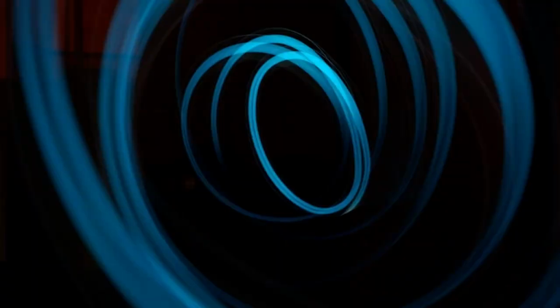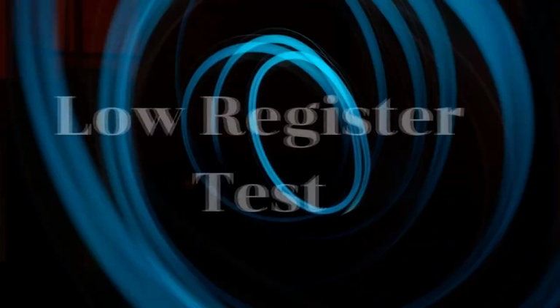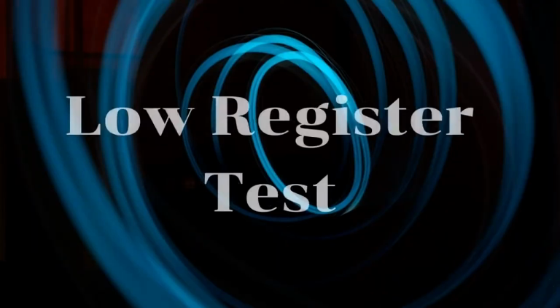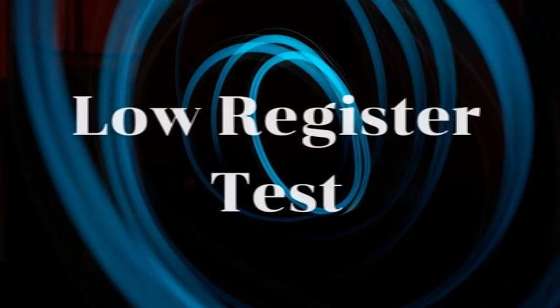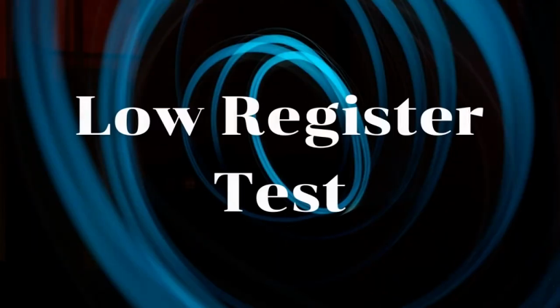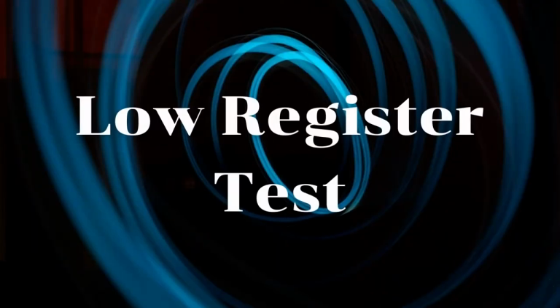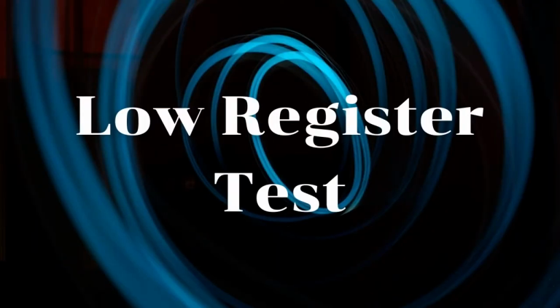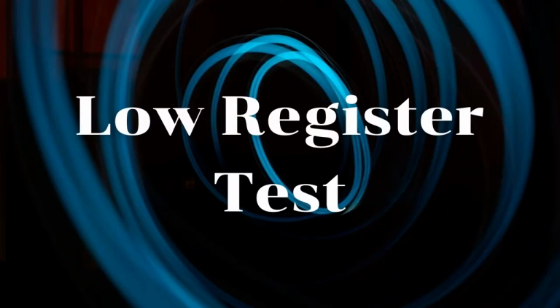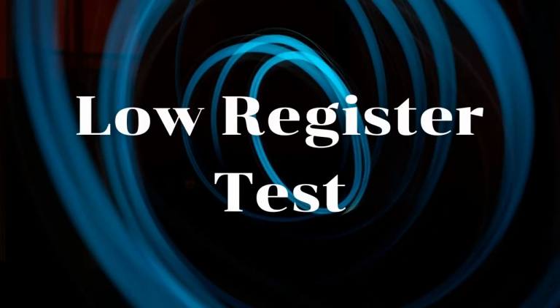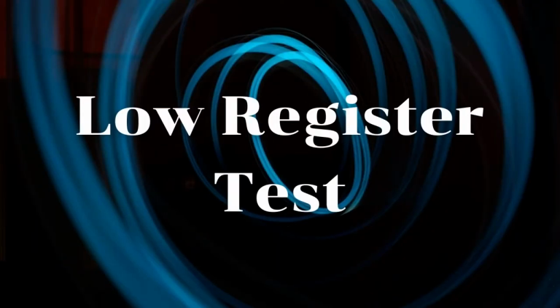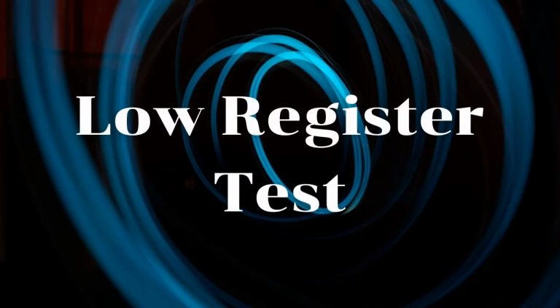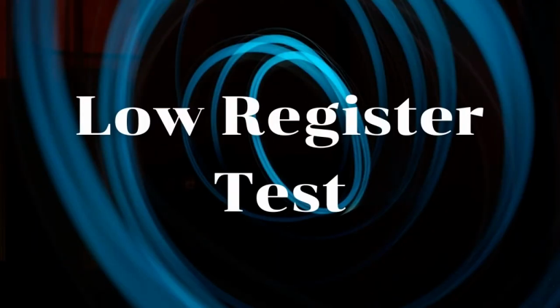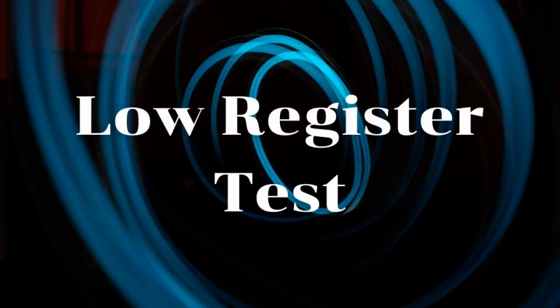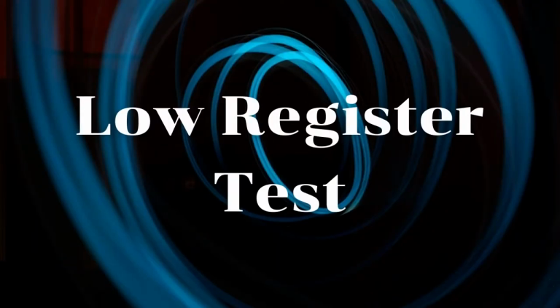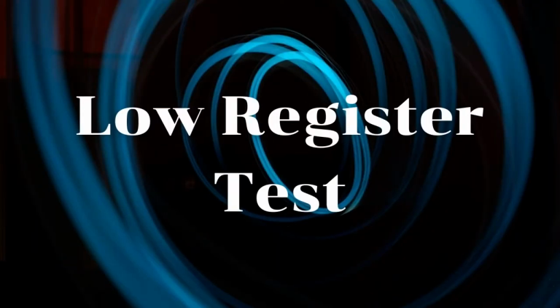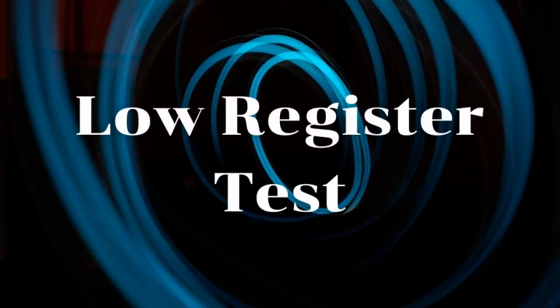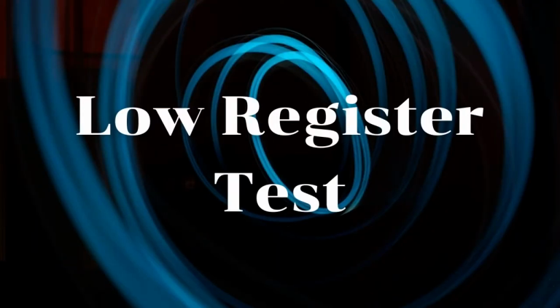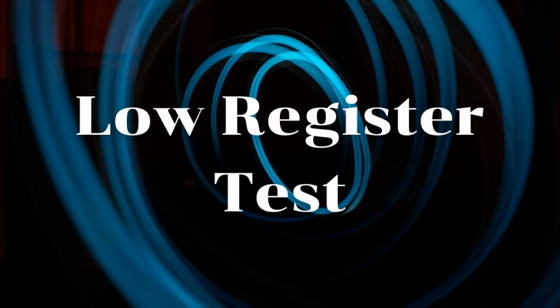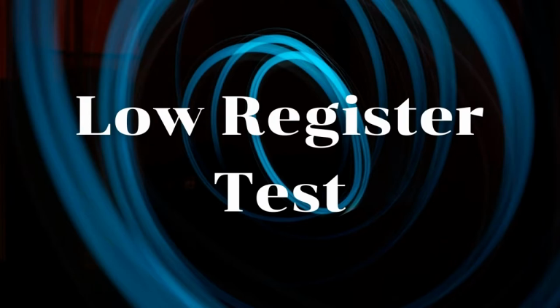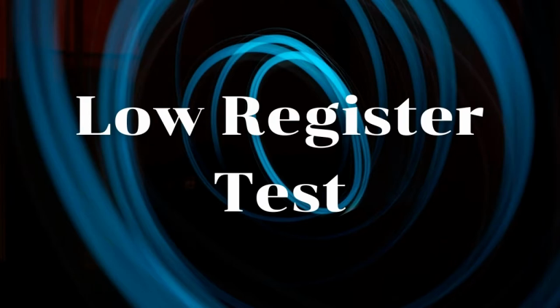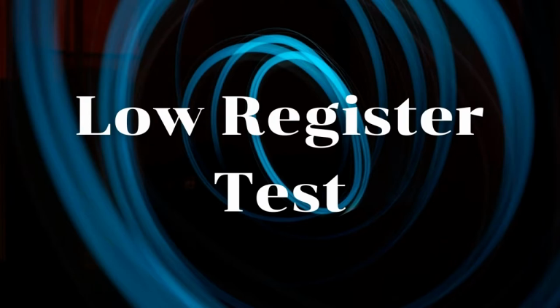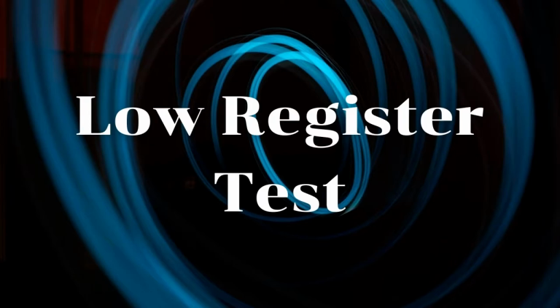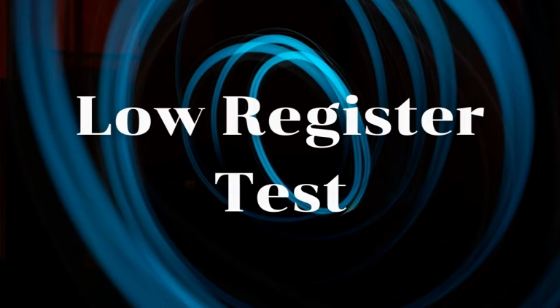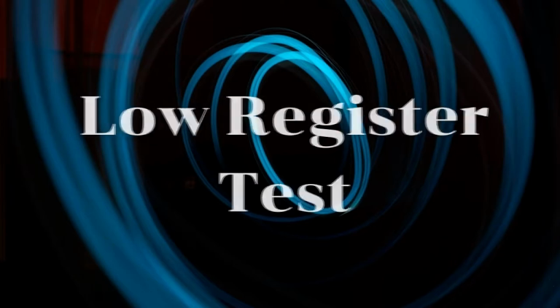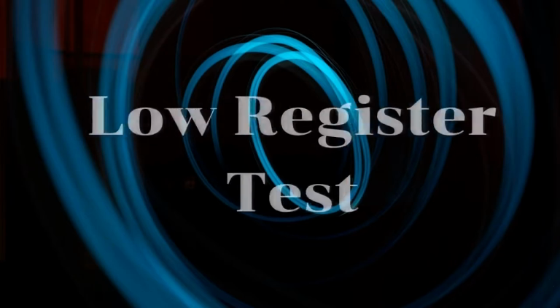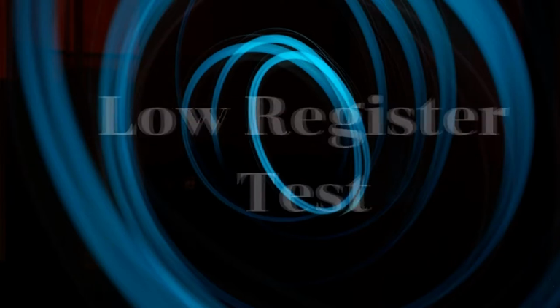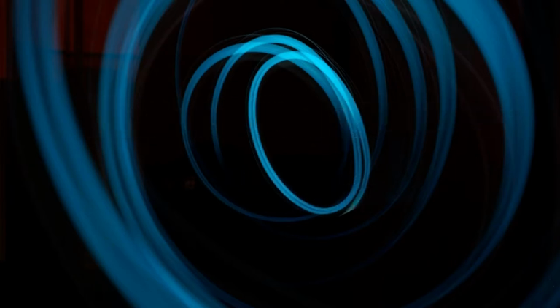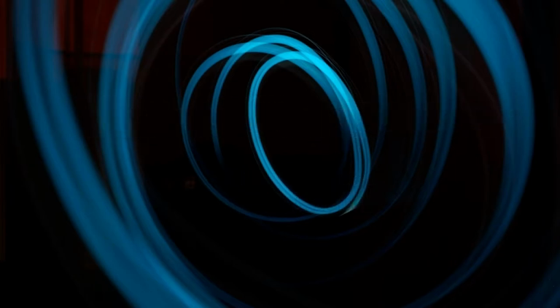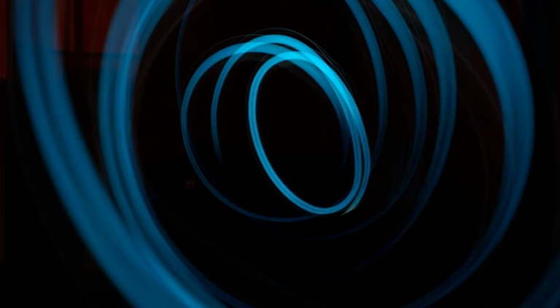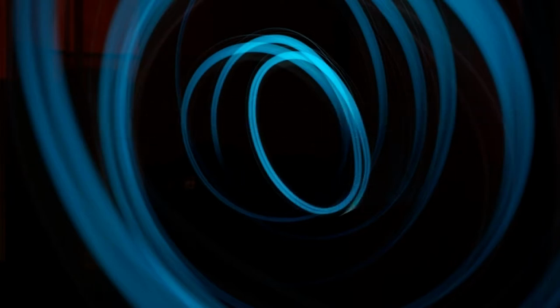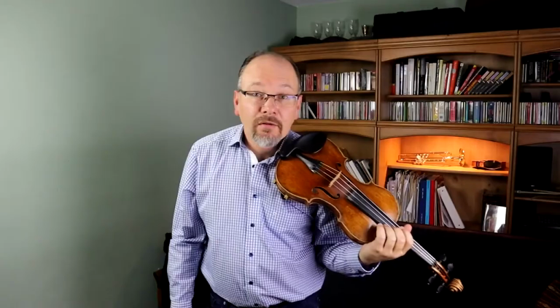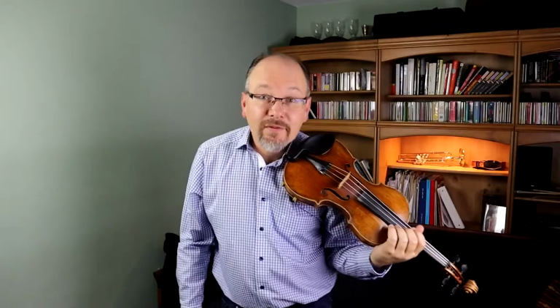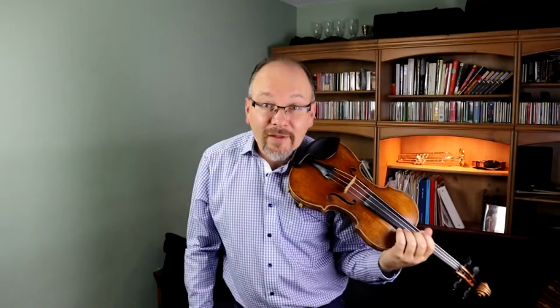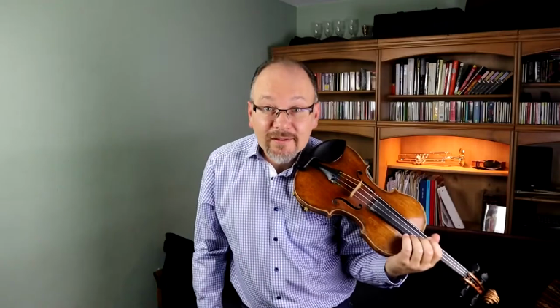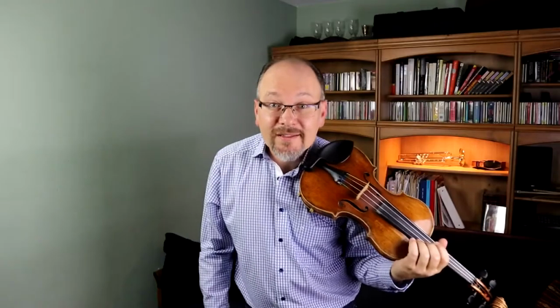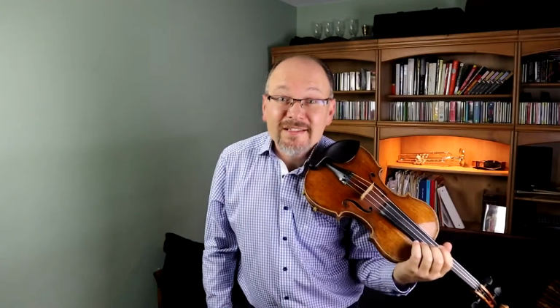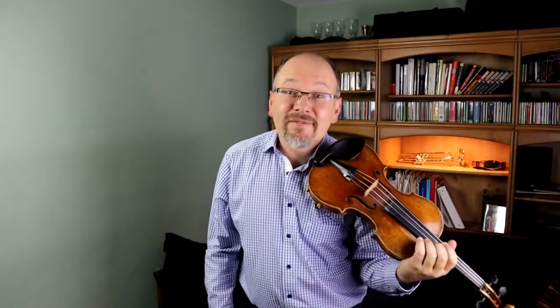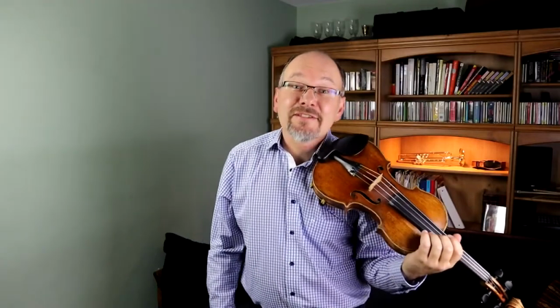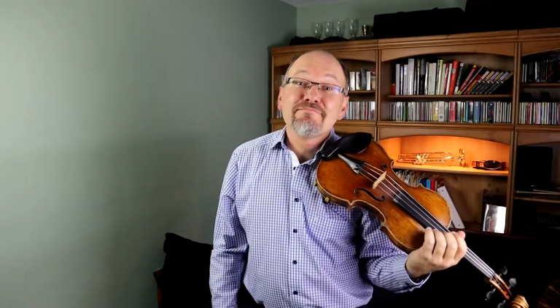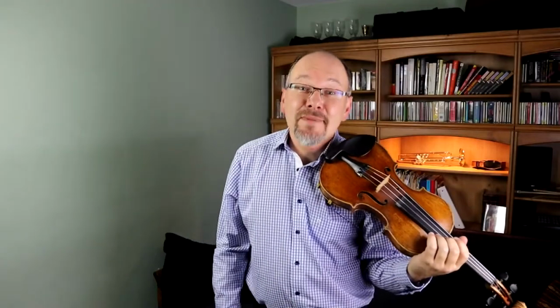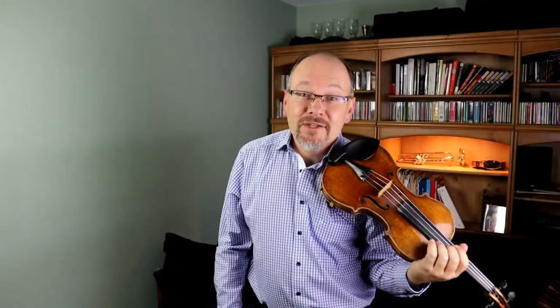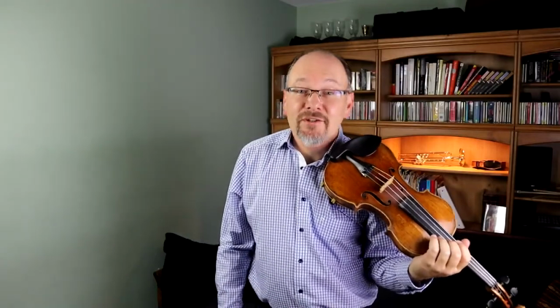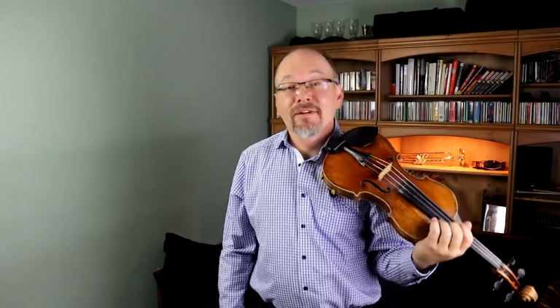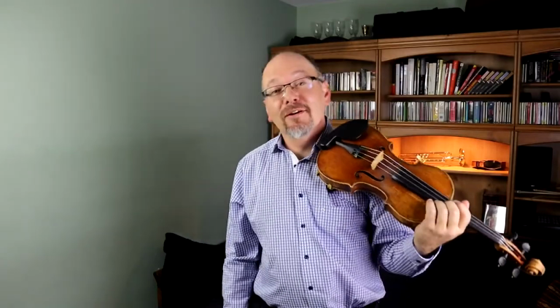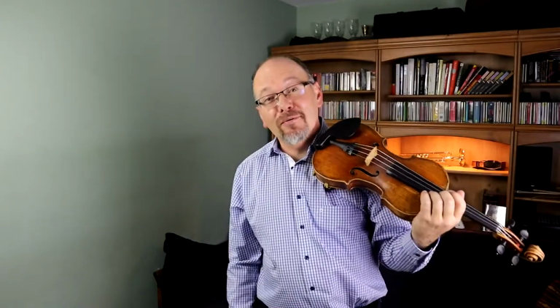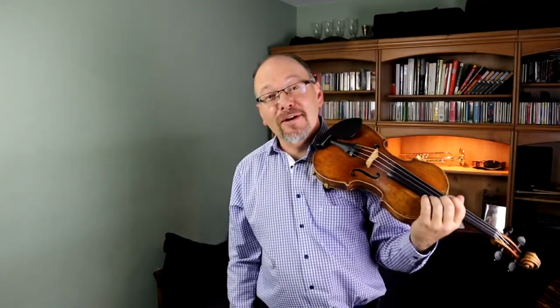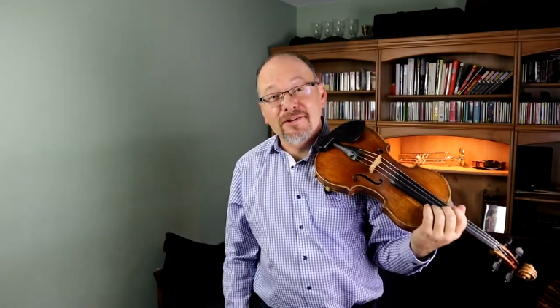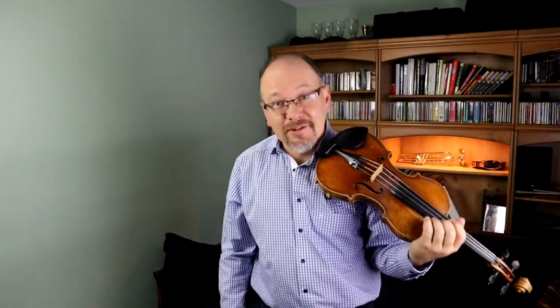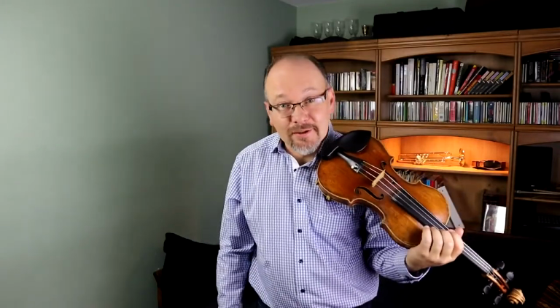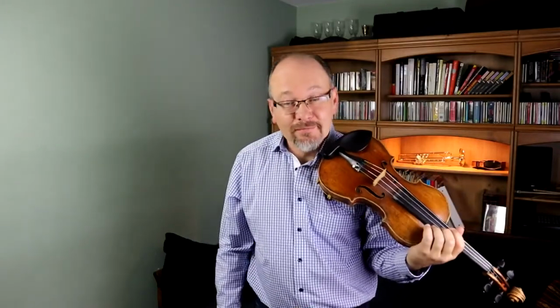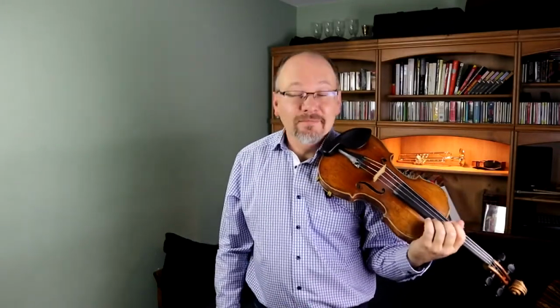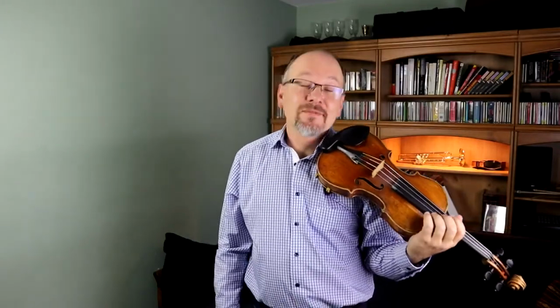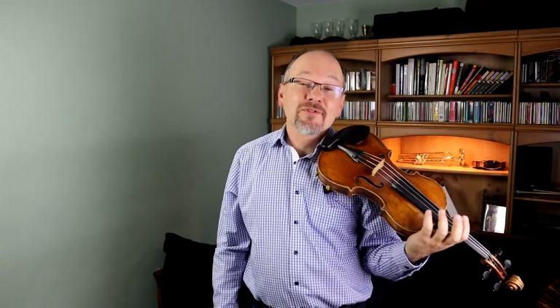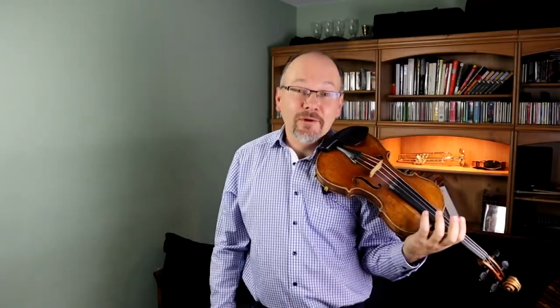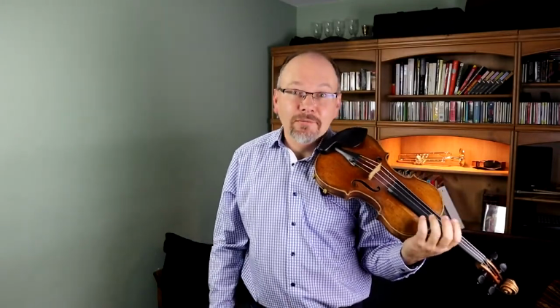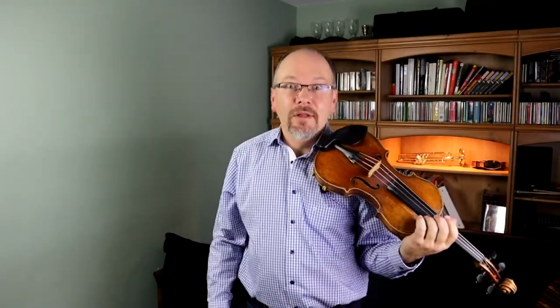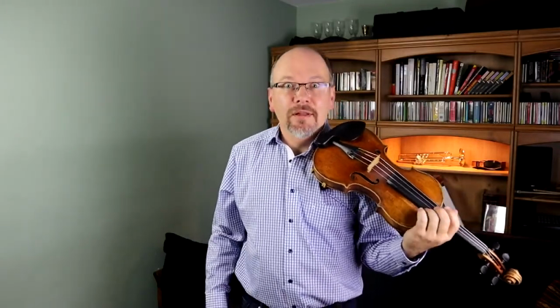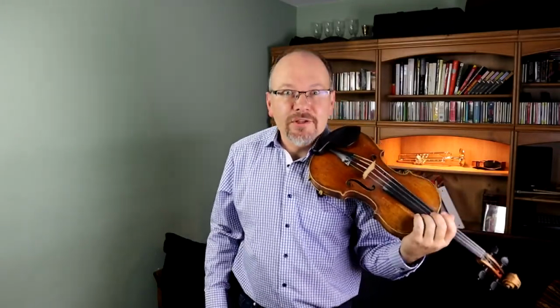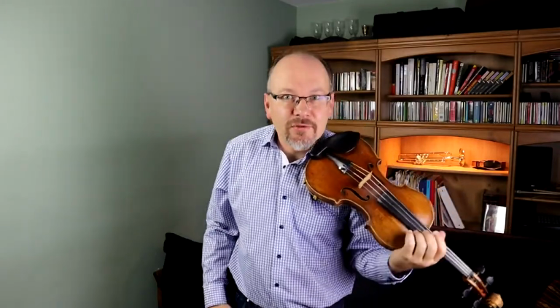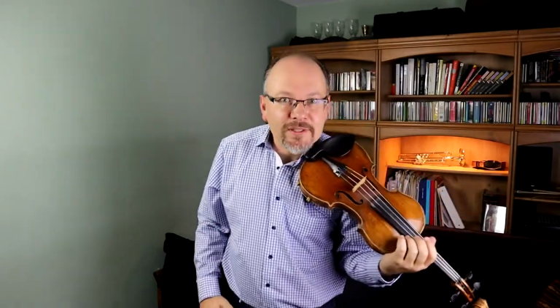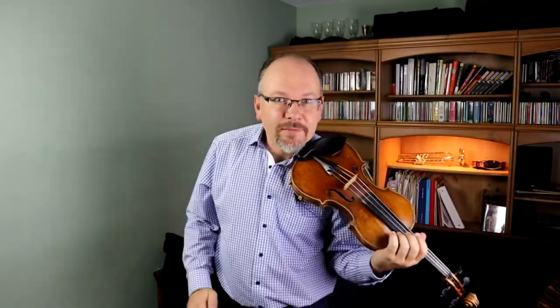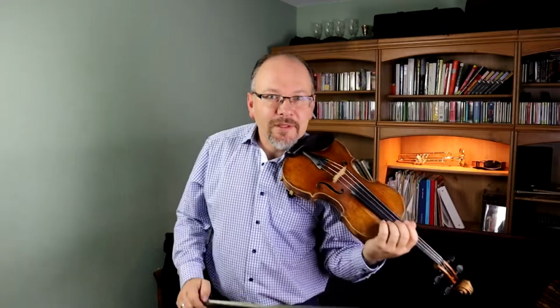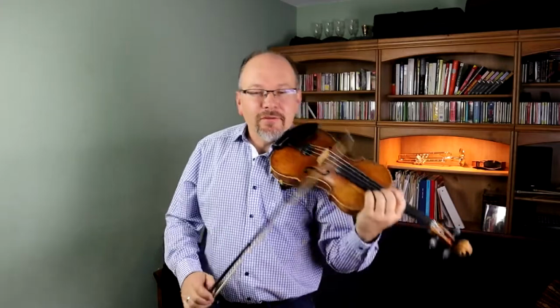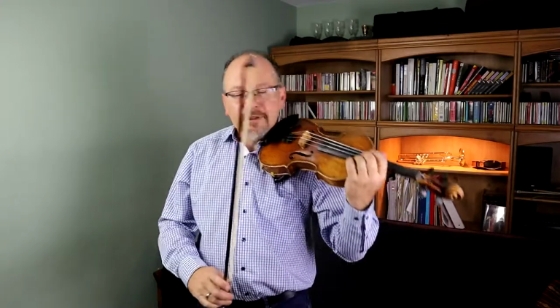Time for some G string action. Vivaldi doesn't give us much of a low register, so let's try something different.